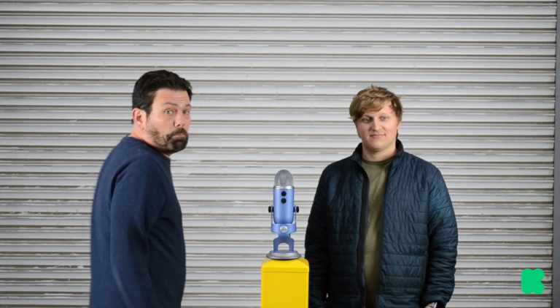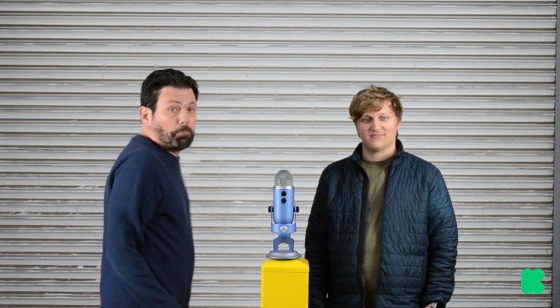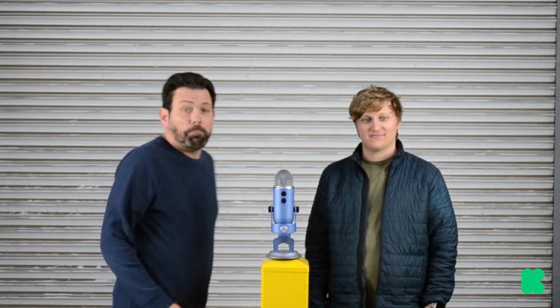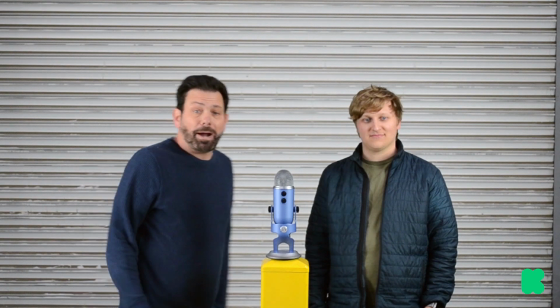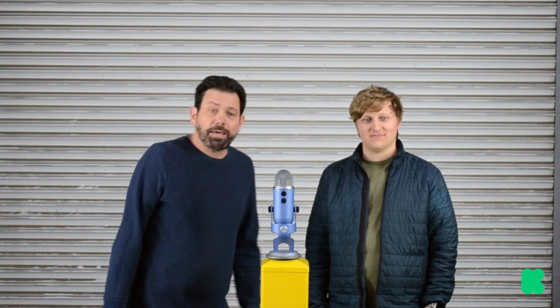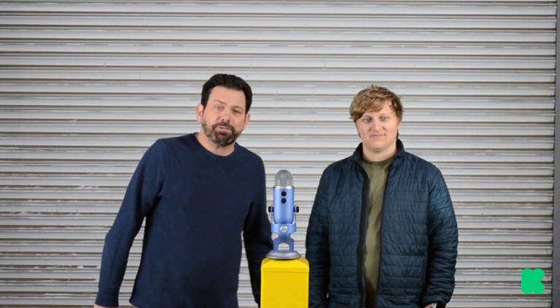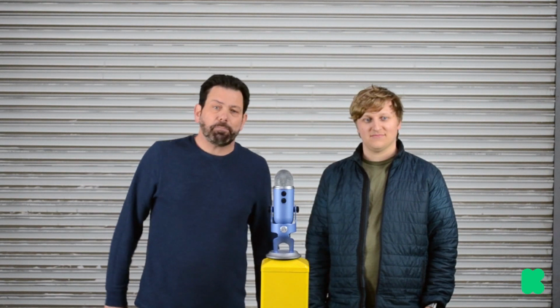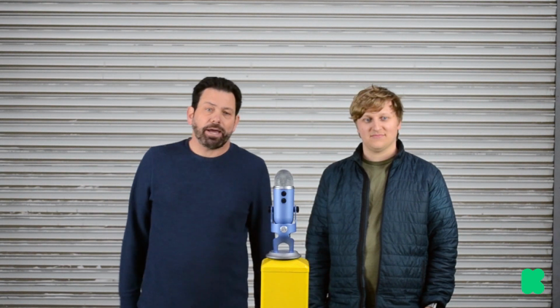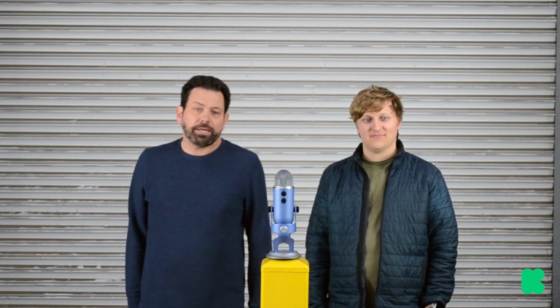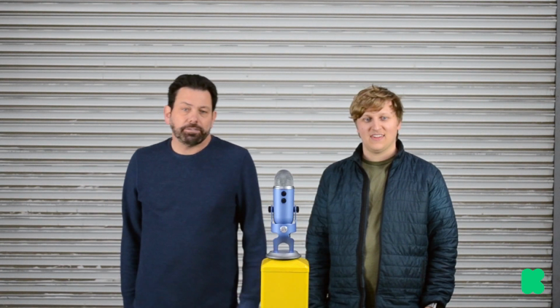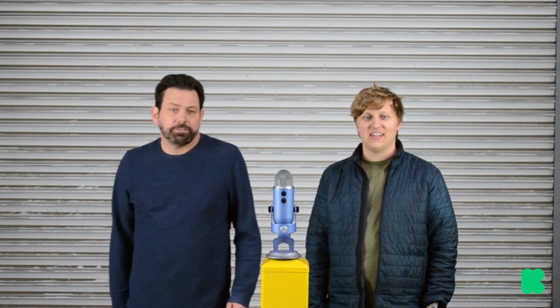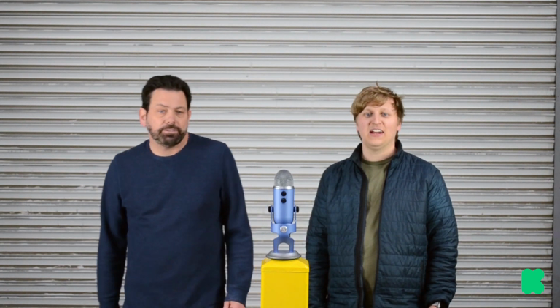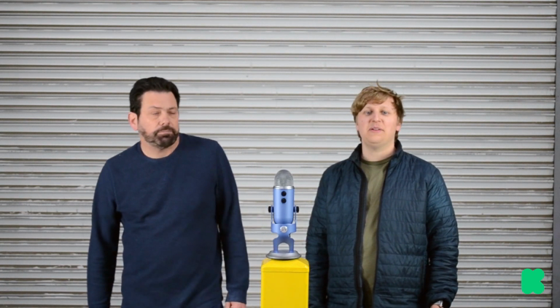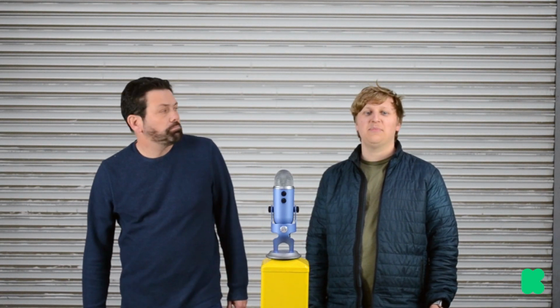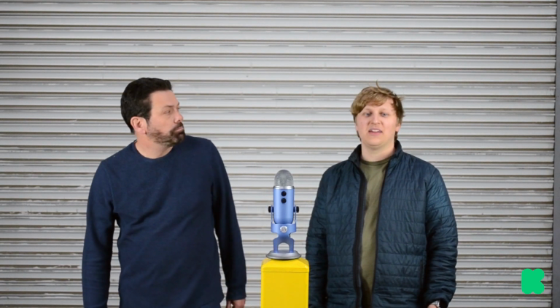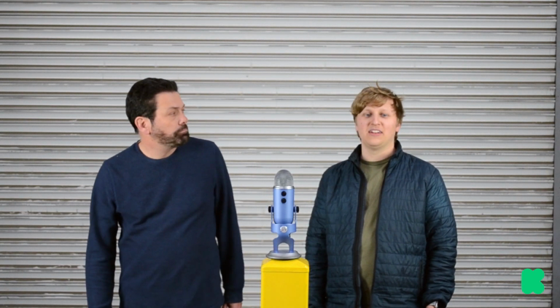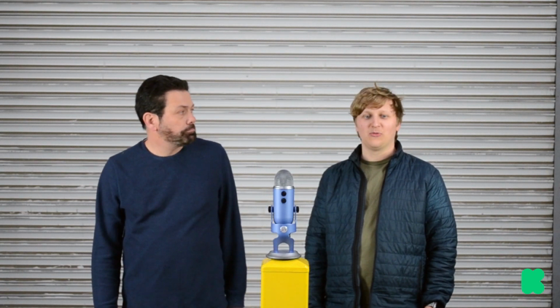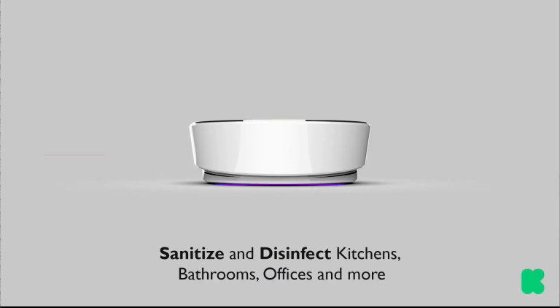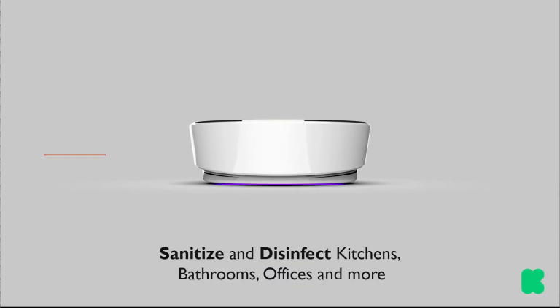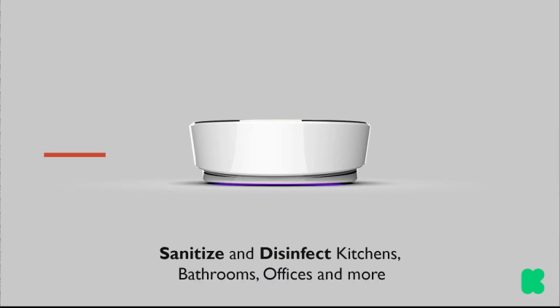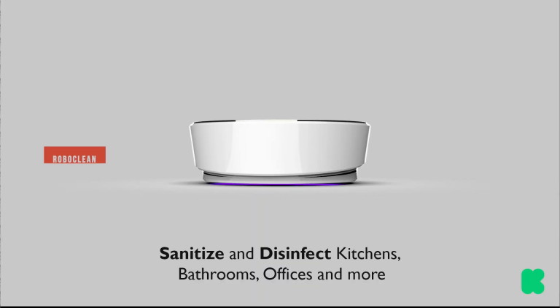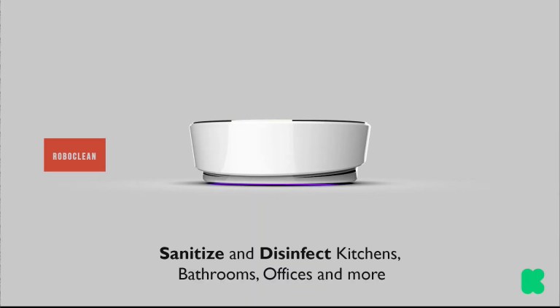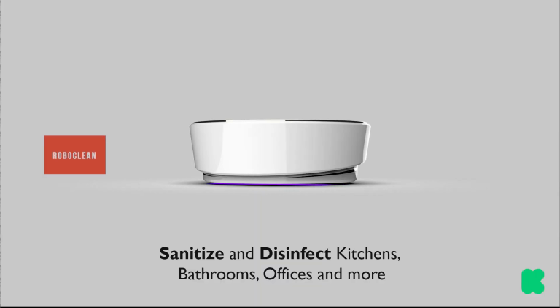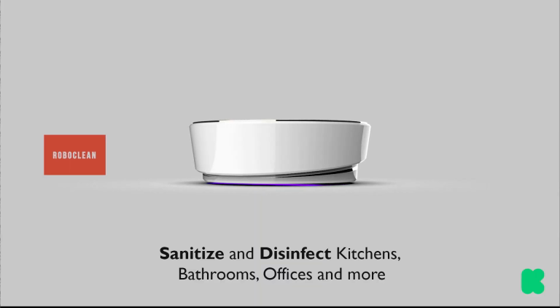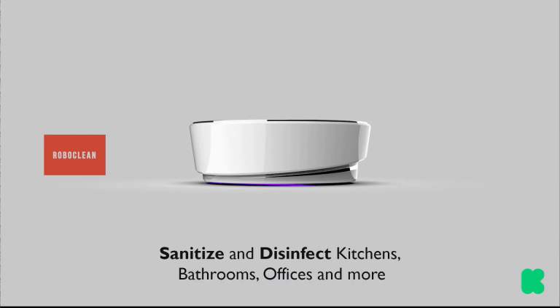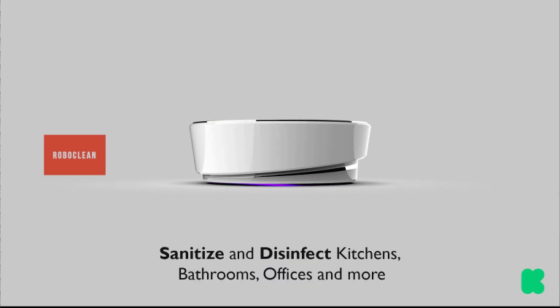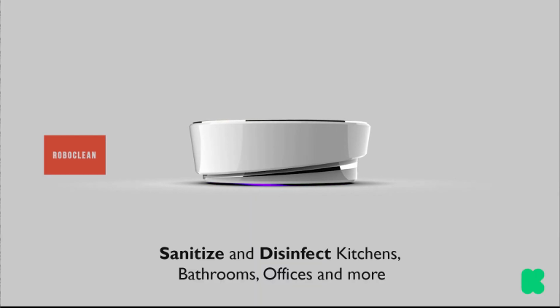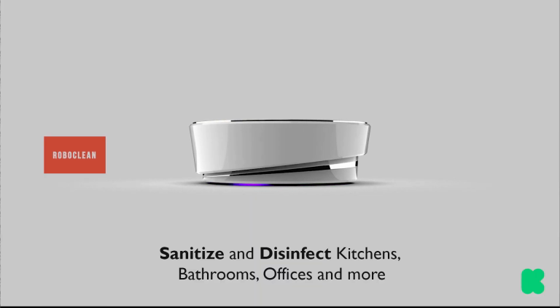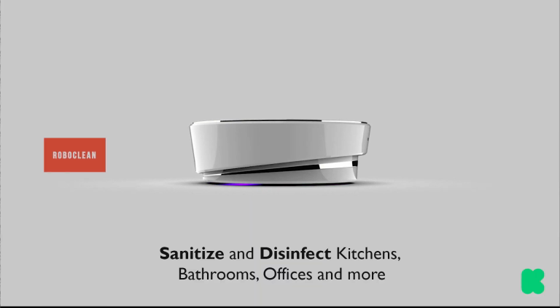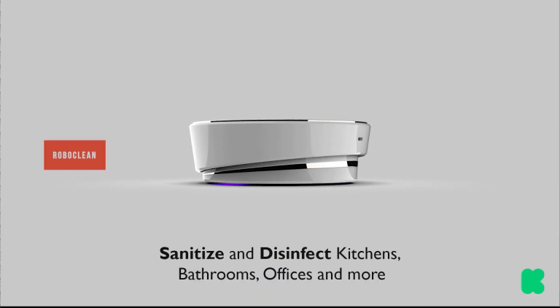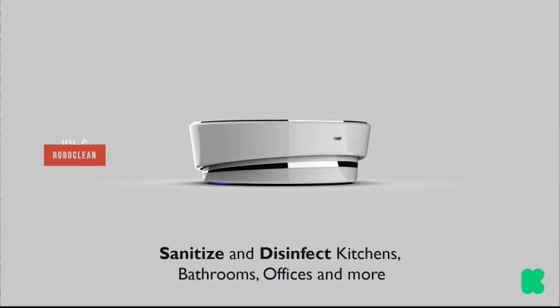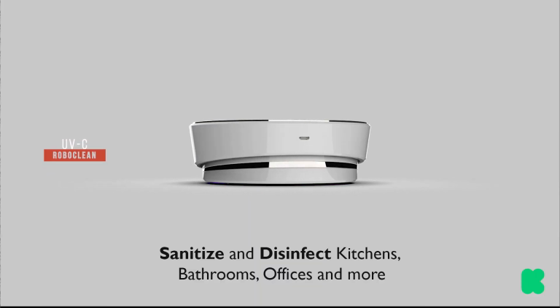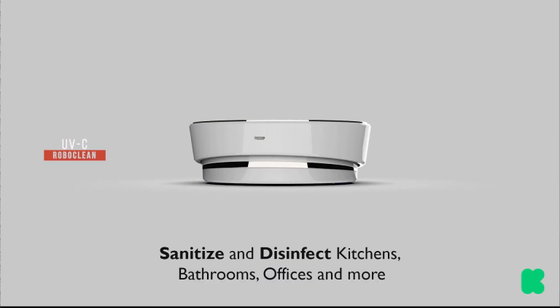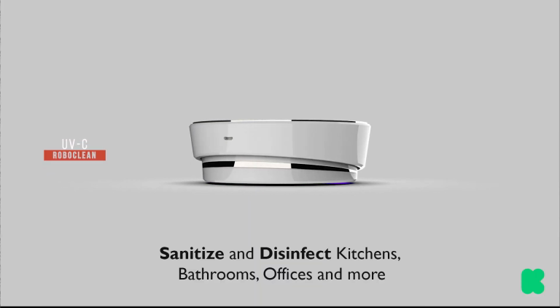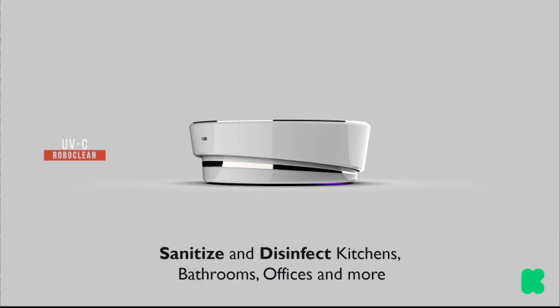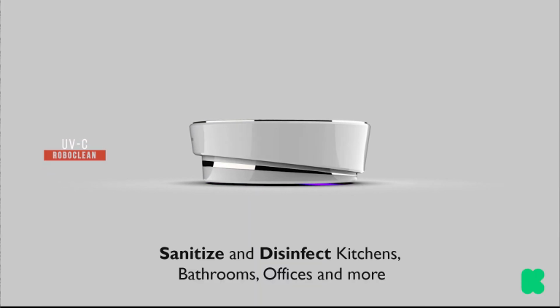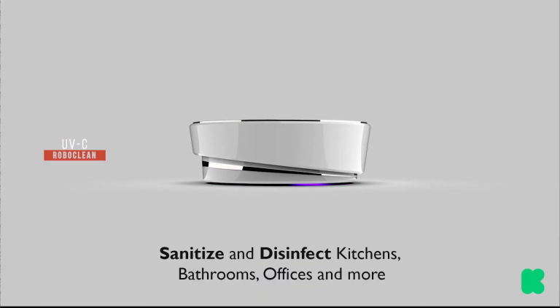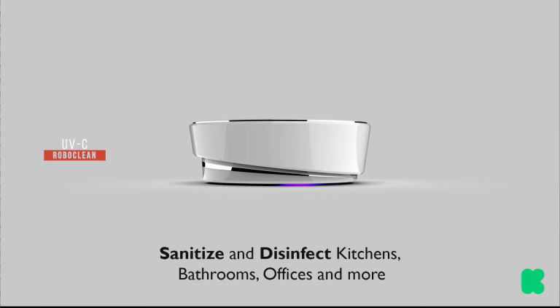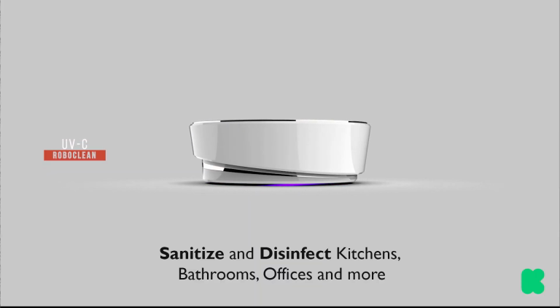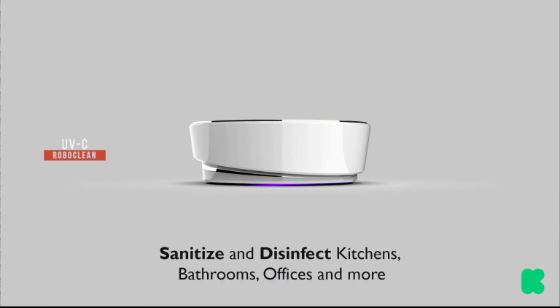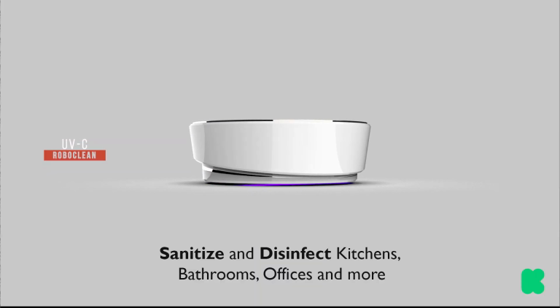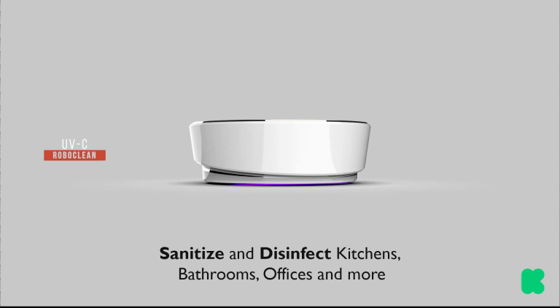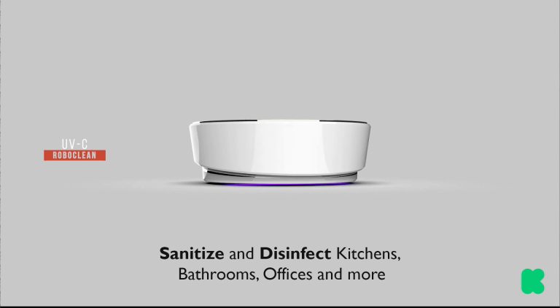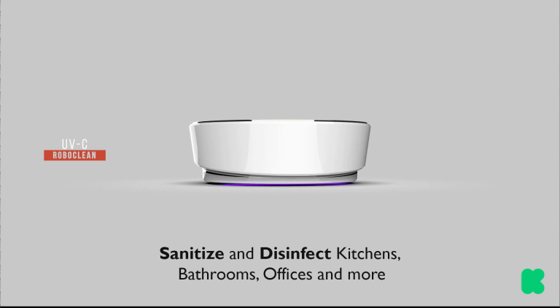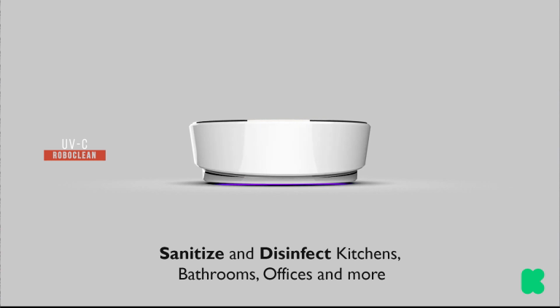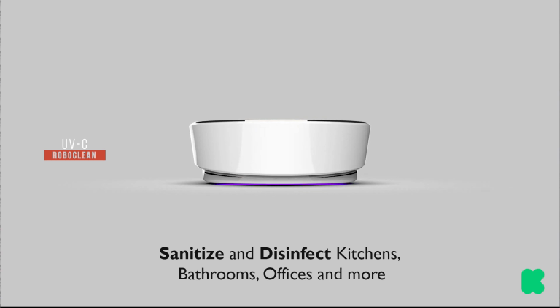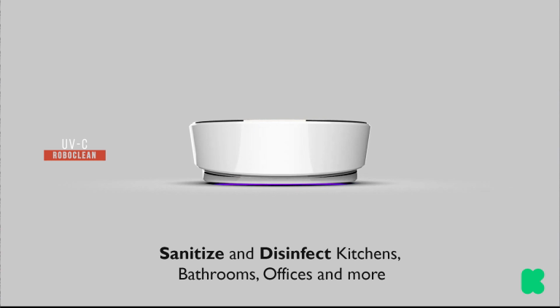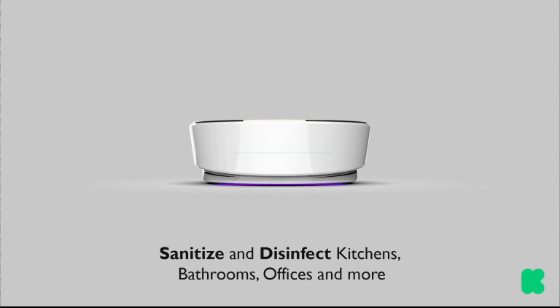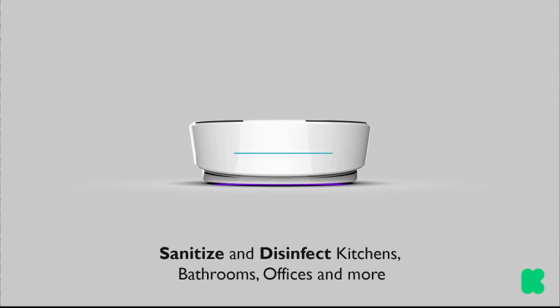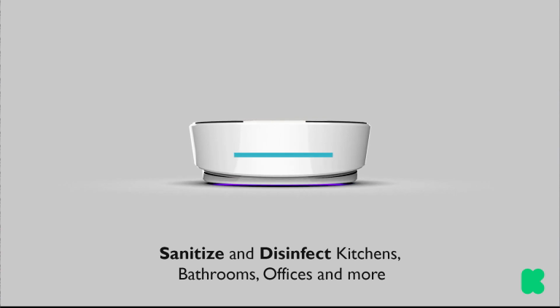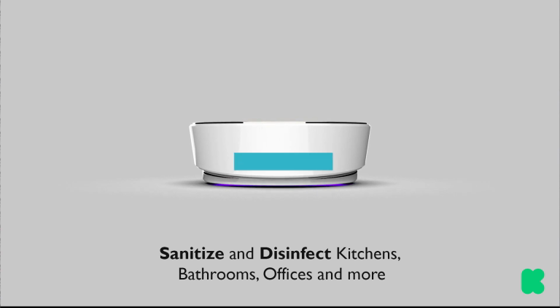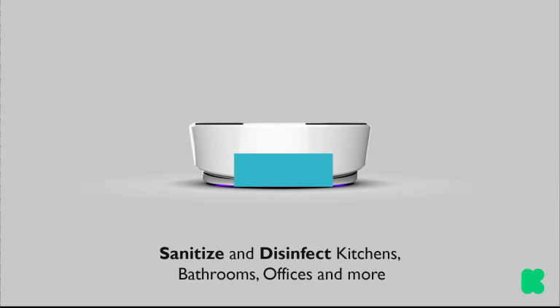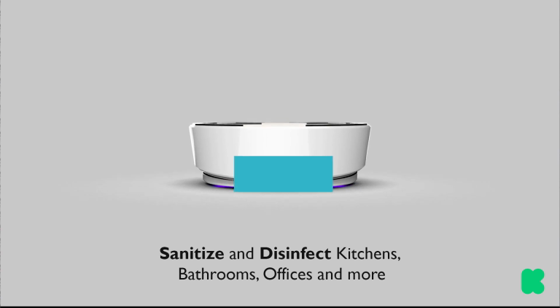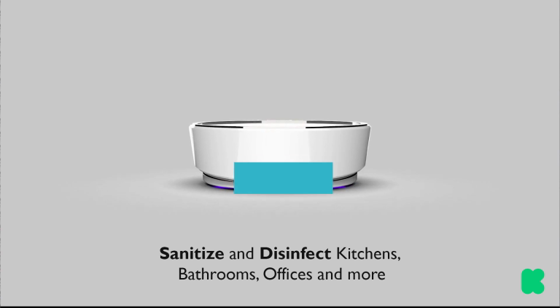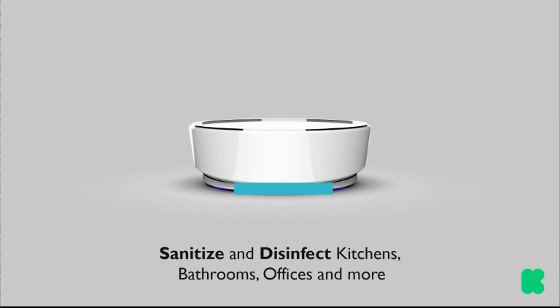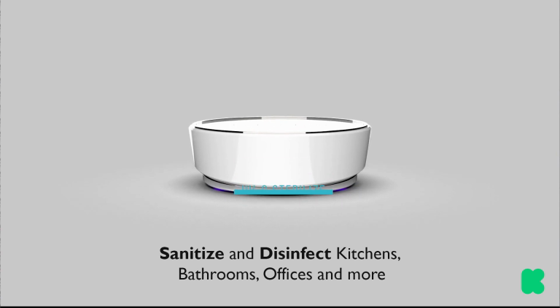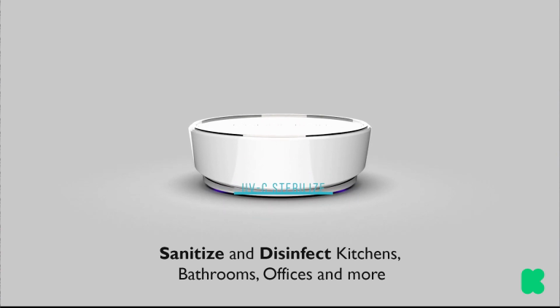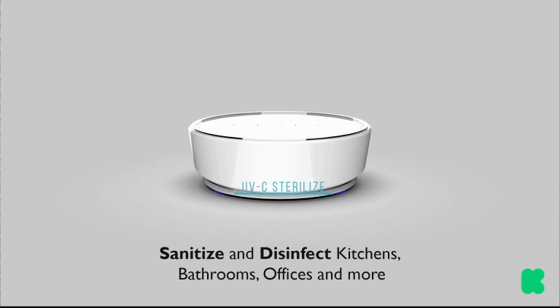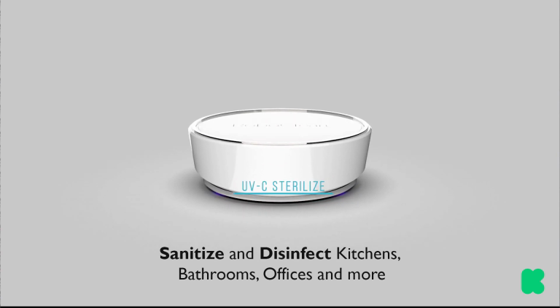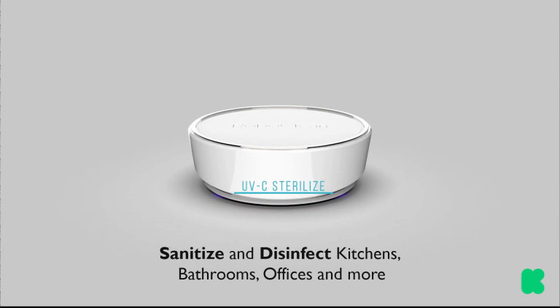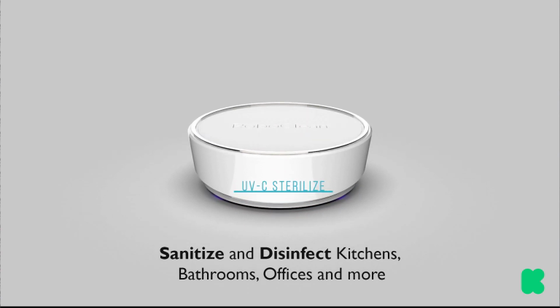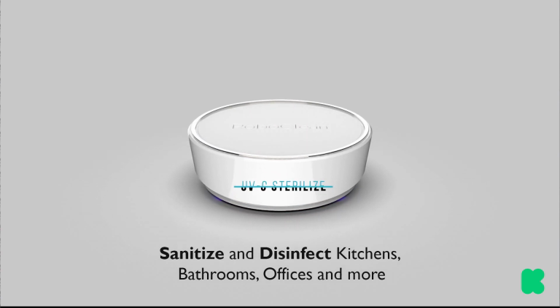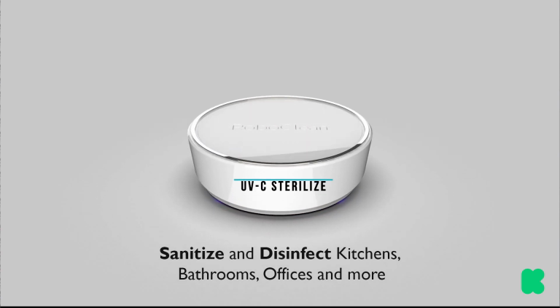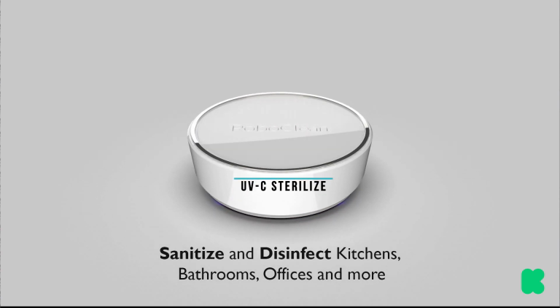My name is Mike and I'm Ben, and we've created the UV RoboClean. In this age of the coronavirus, I want to share a hidden Kickstarter secret.